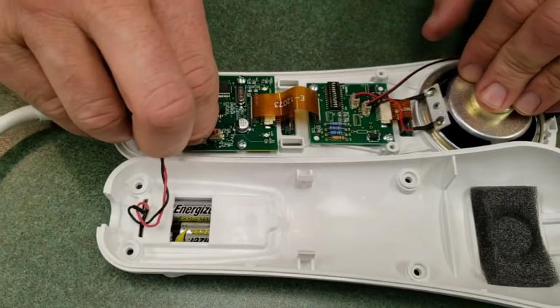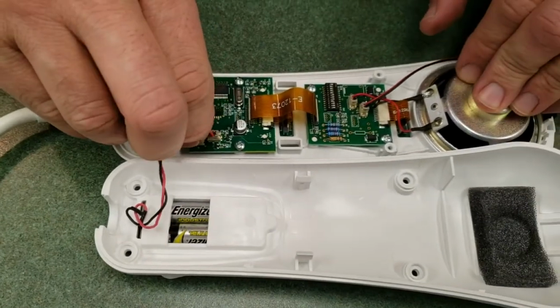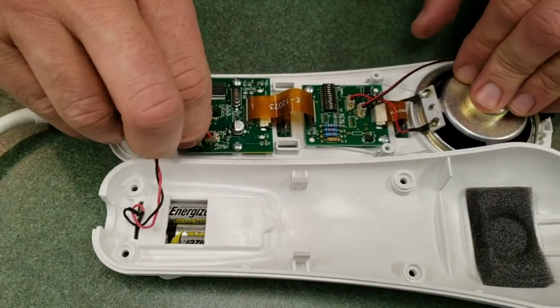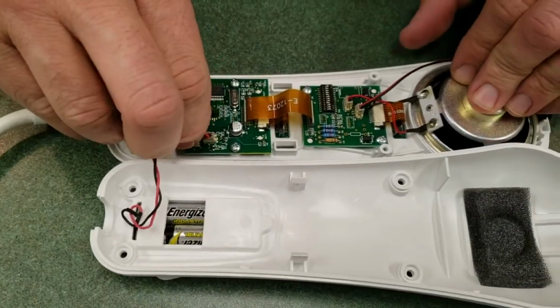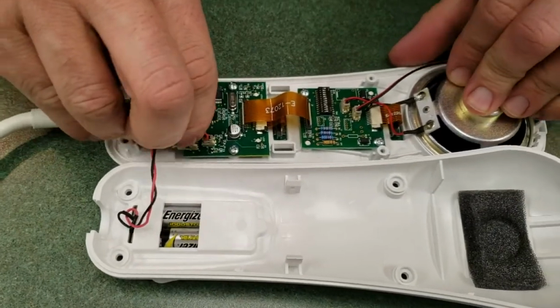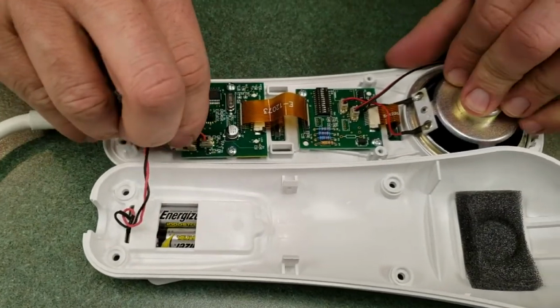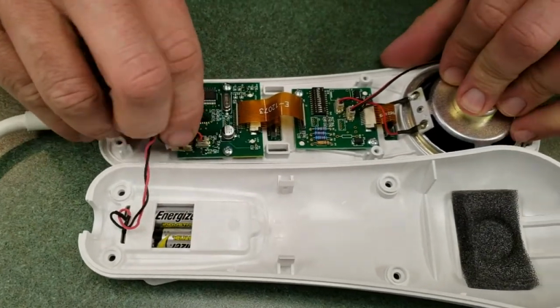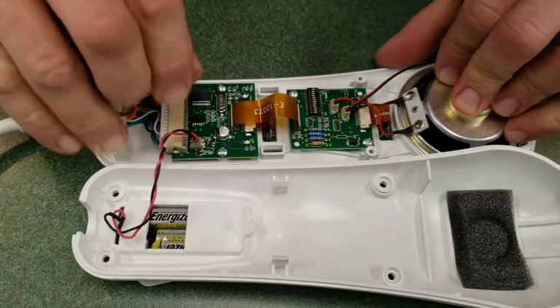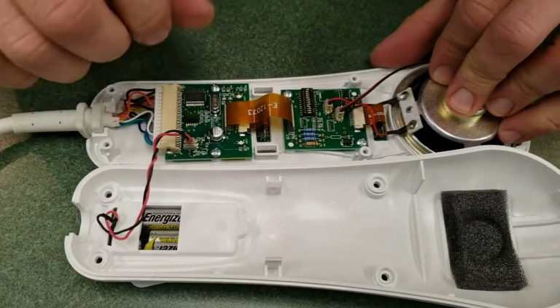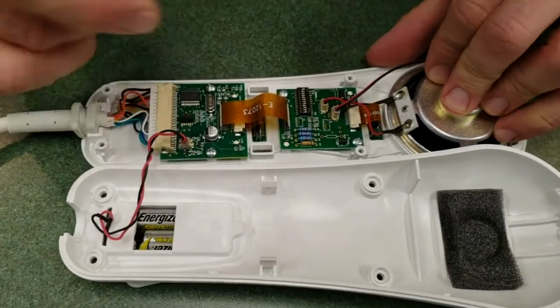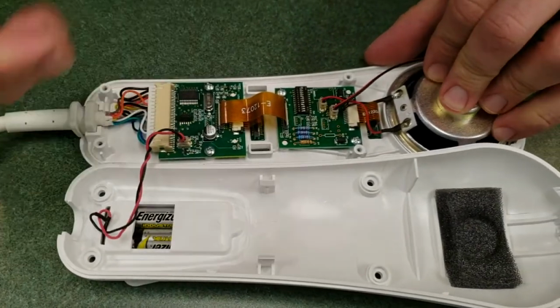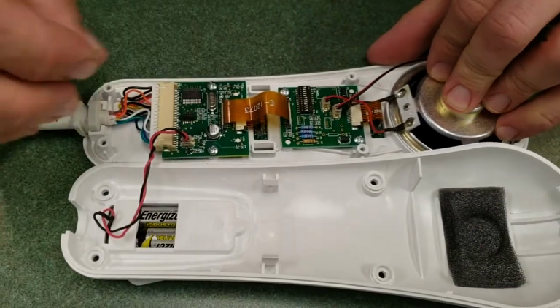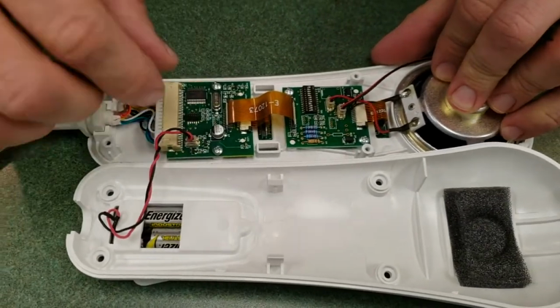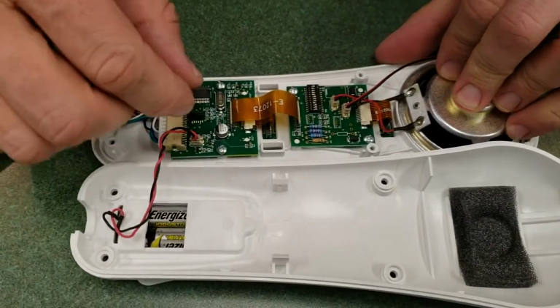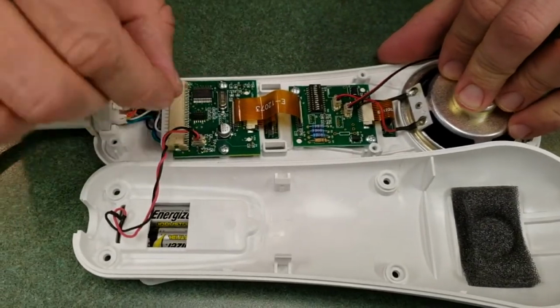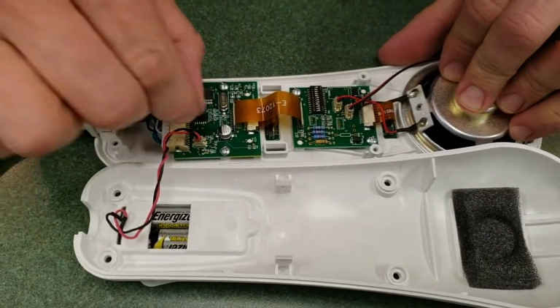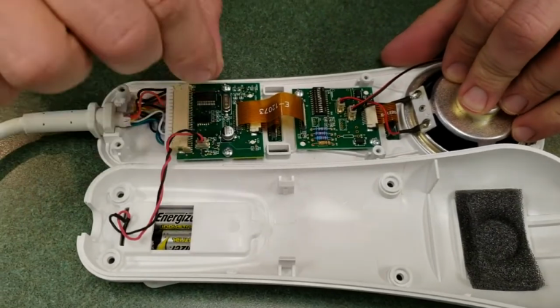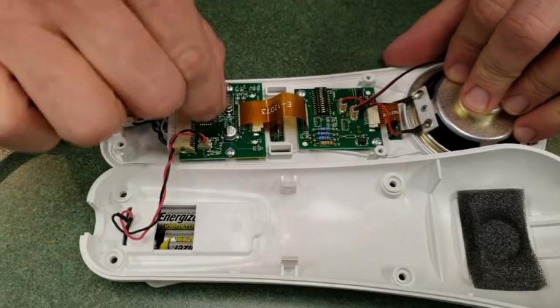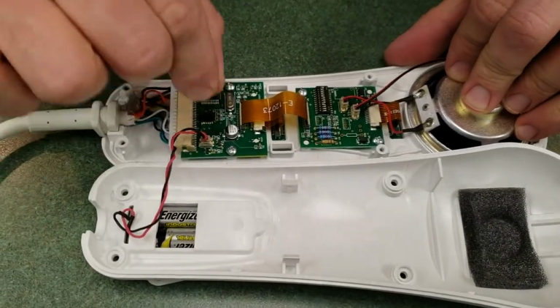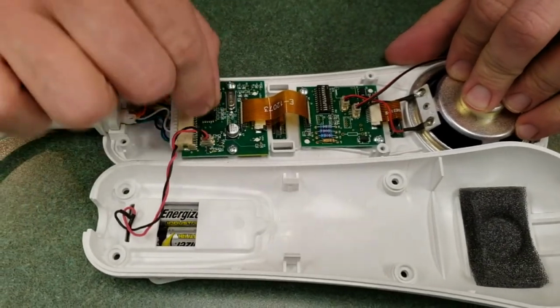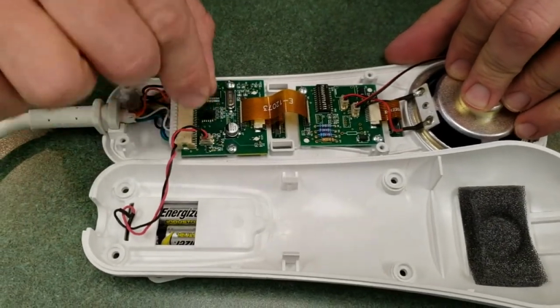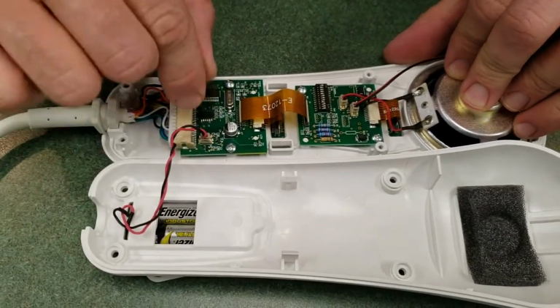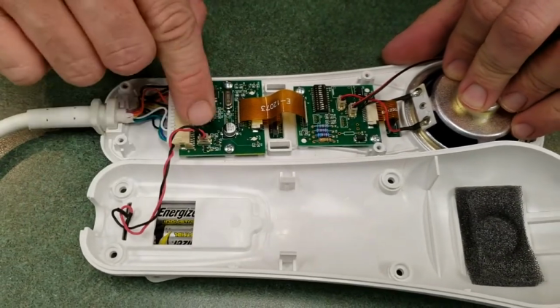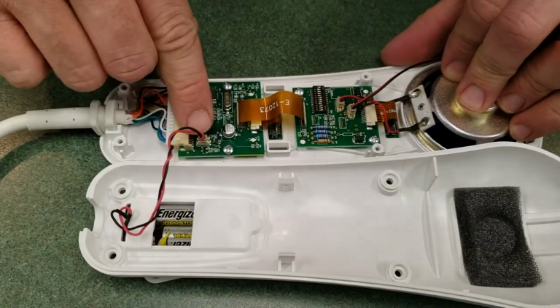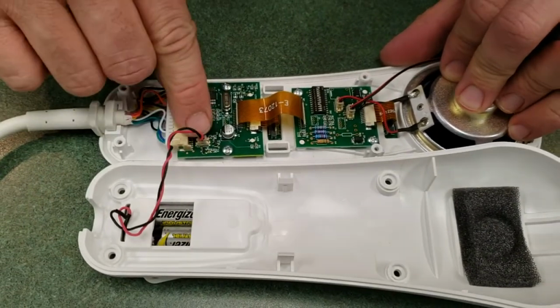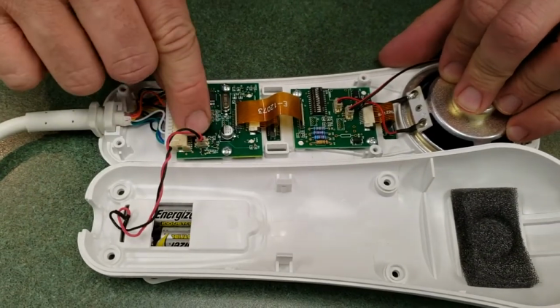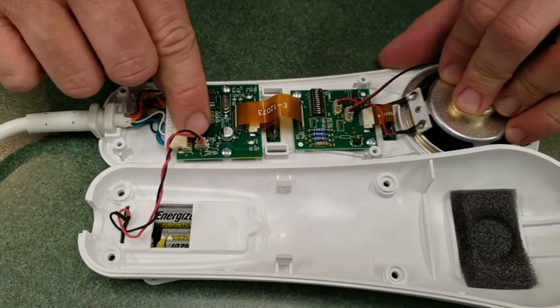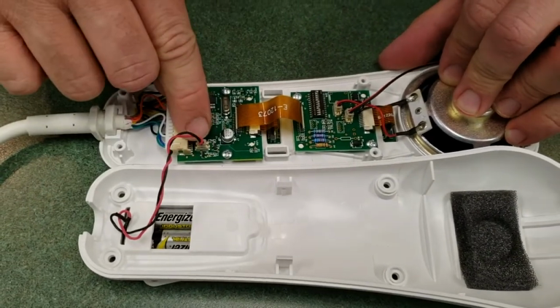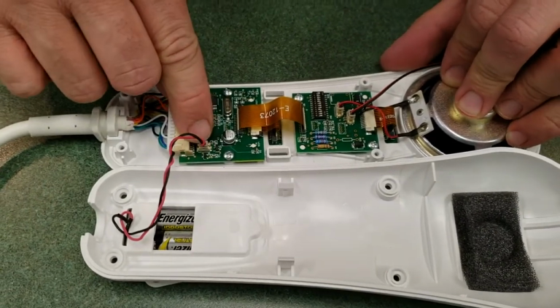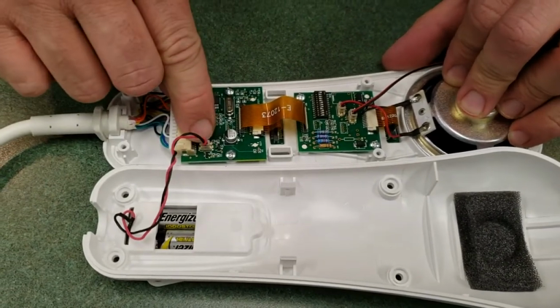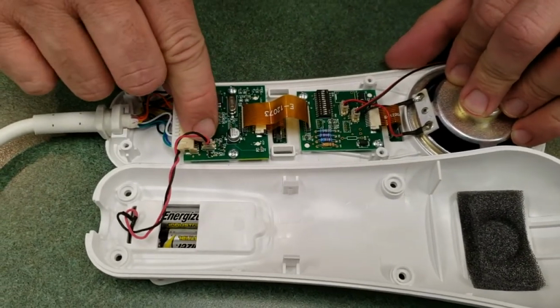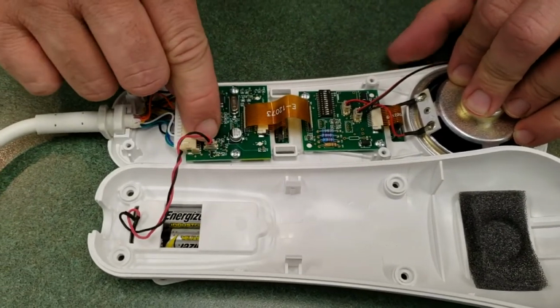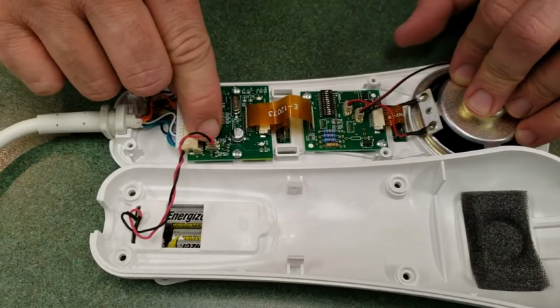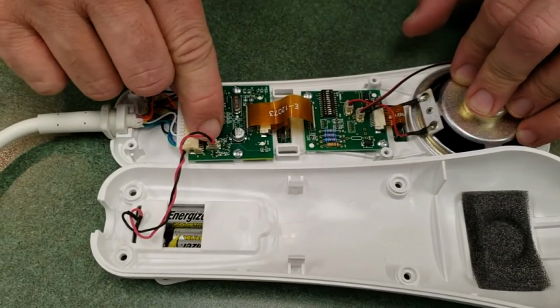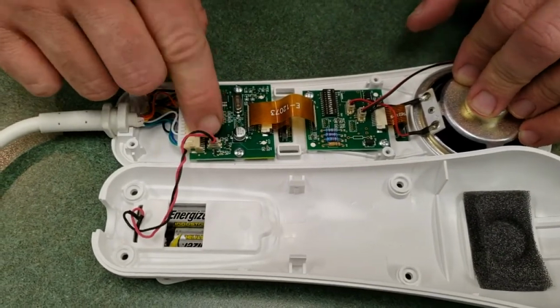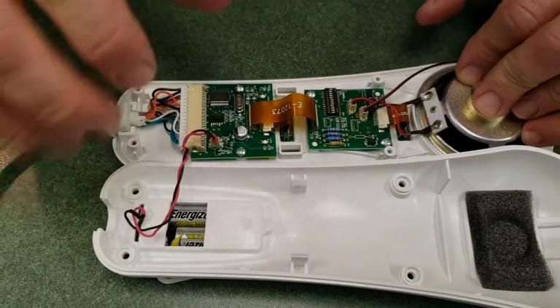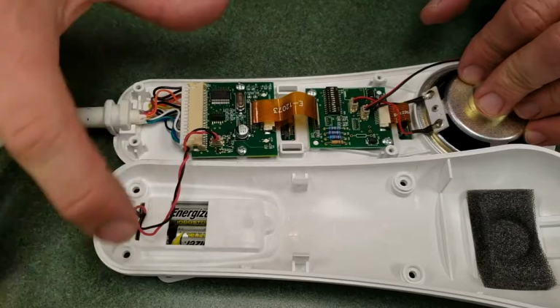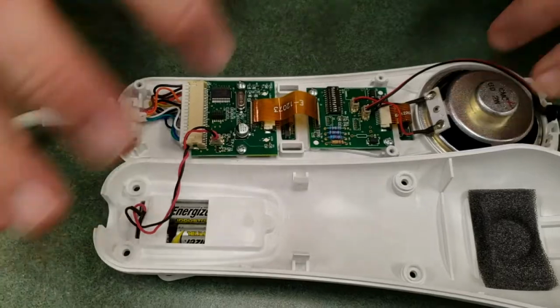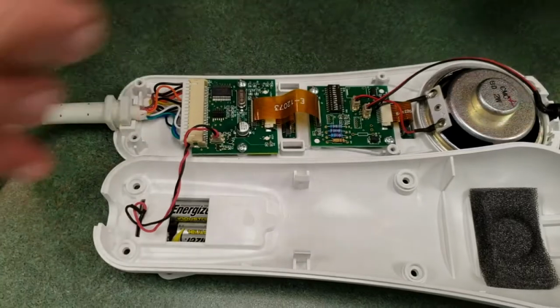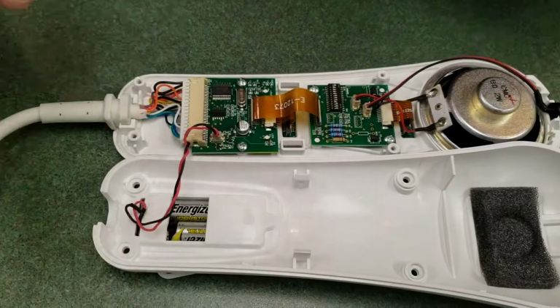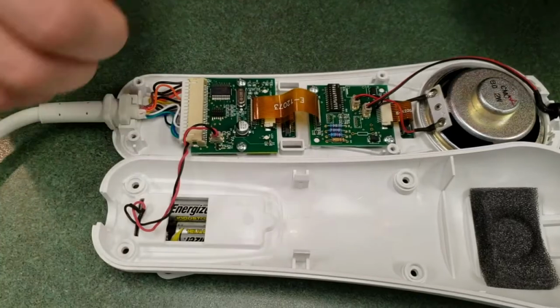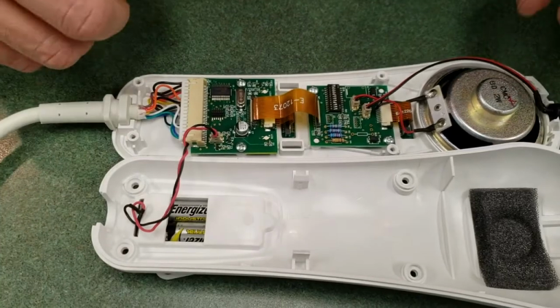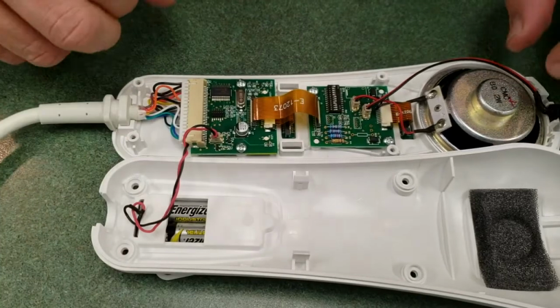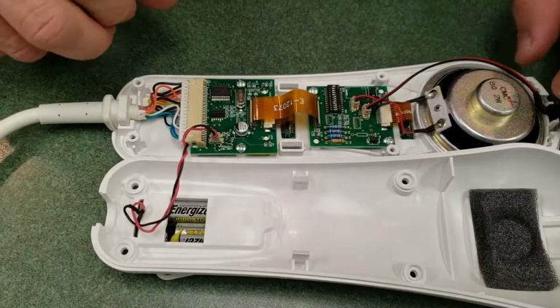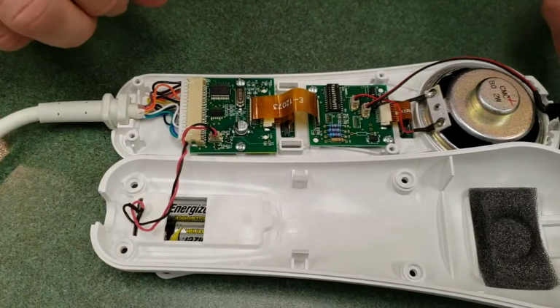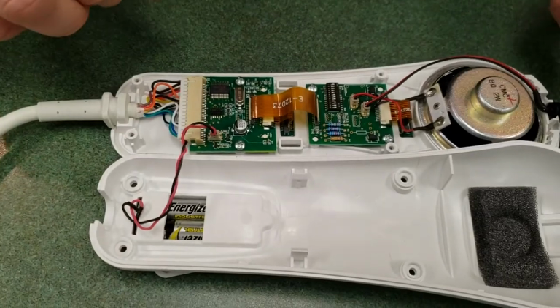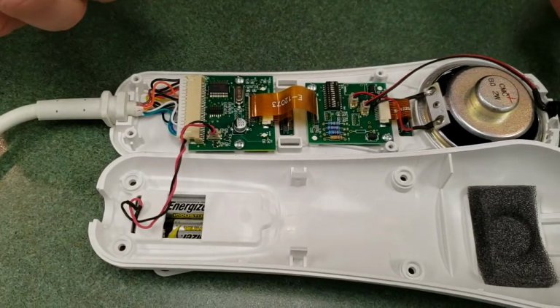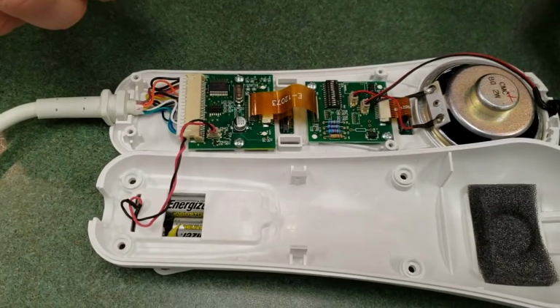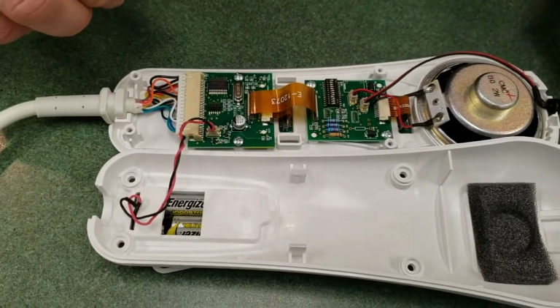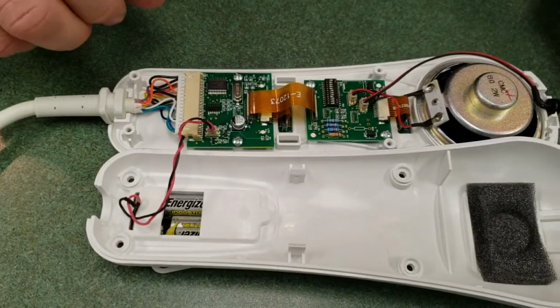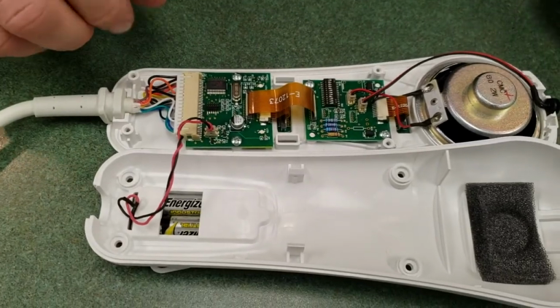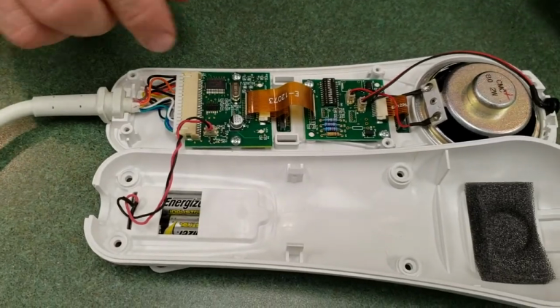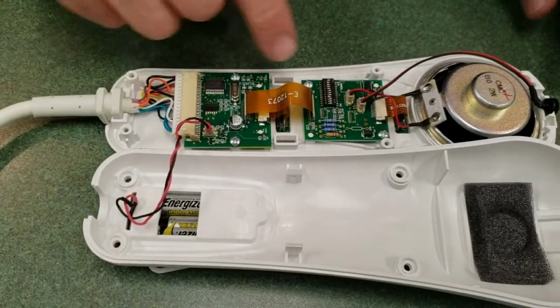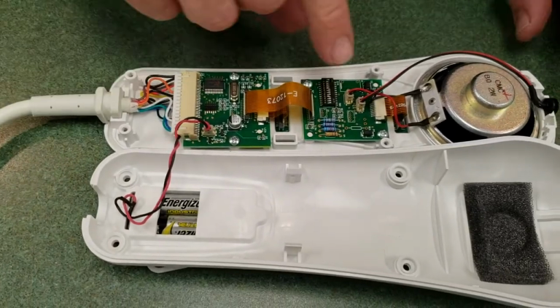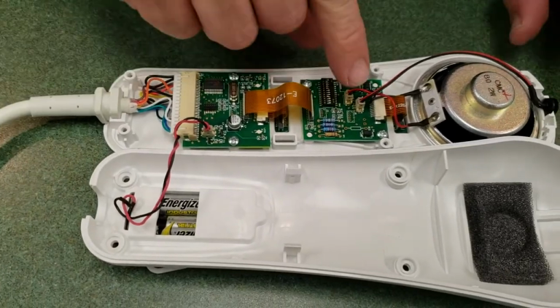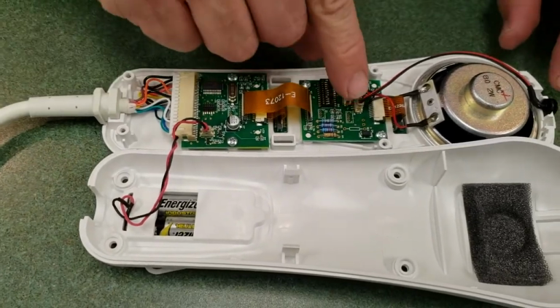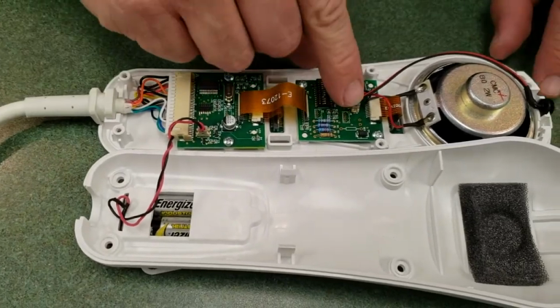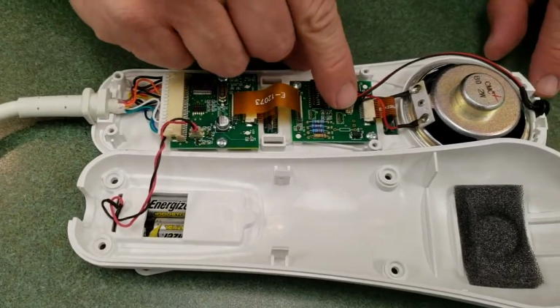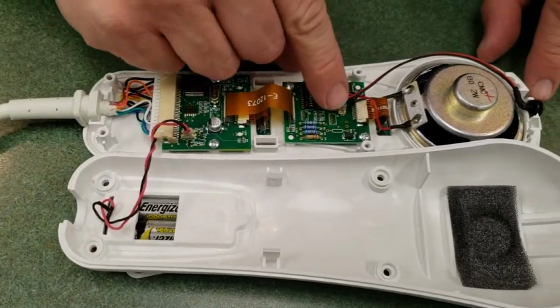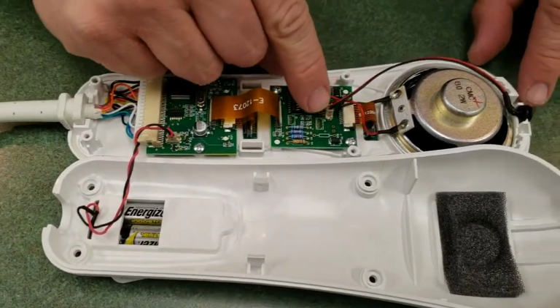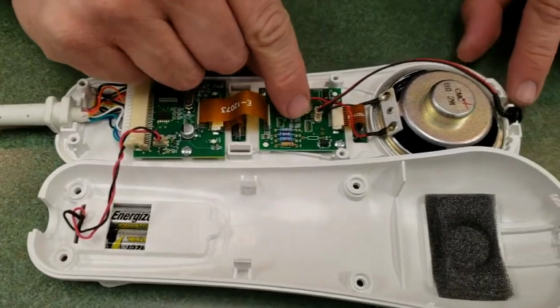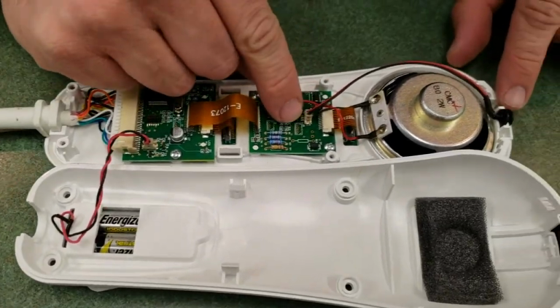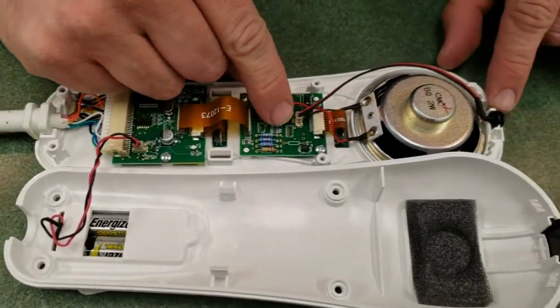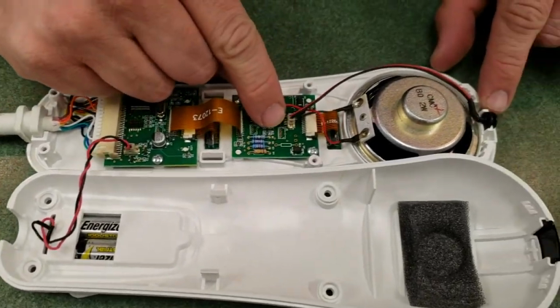The battery connector can come out, which isn't a big deal — just push it back in. It only goes in one direction, but you don't want to break anything. We'll be replacing the IR LED.